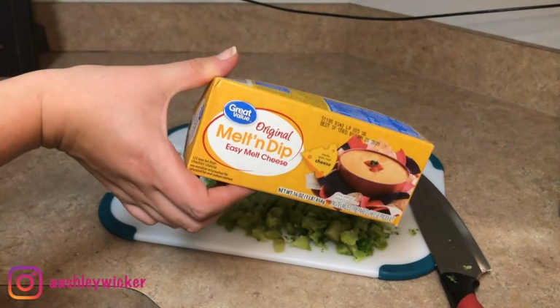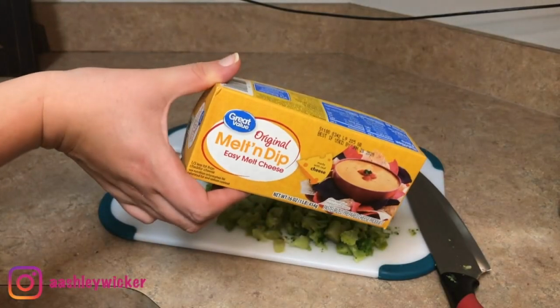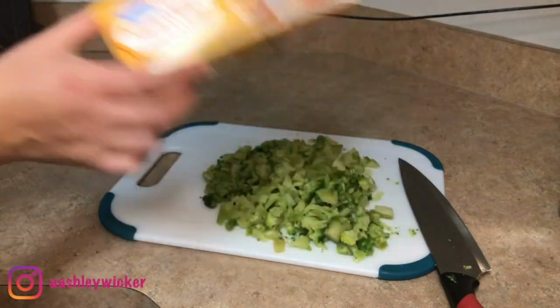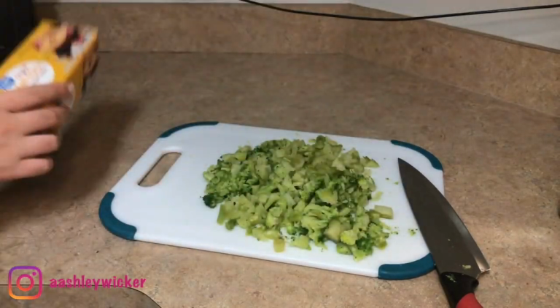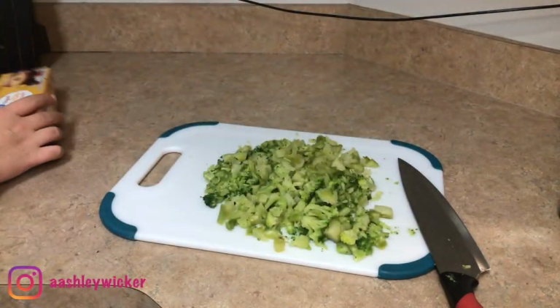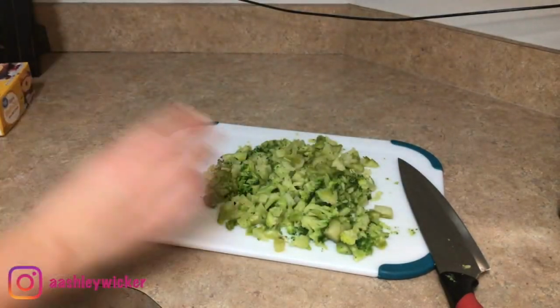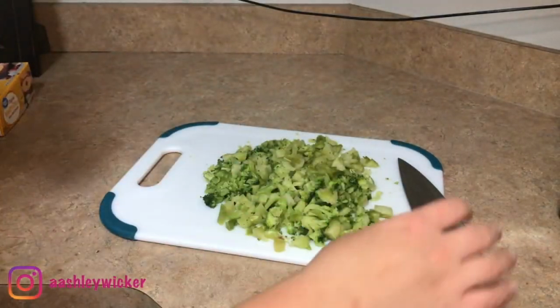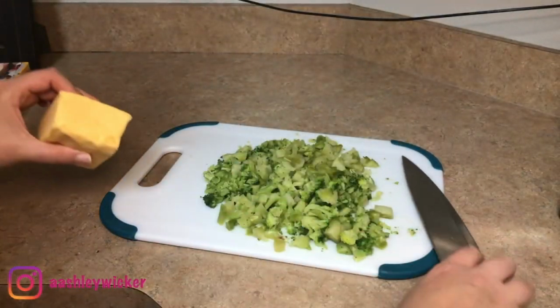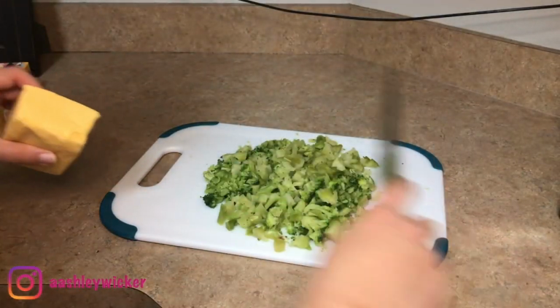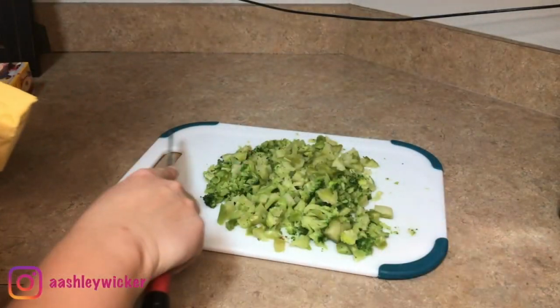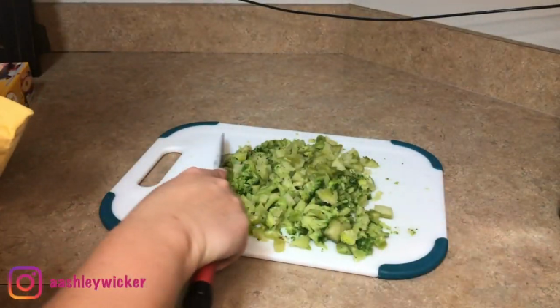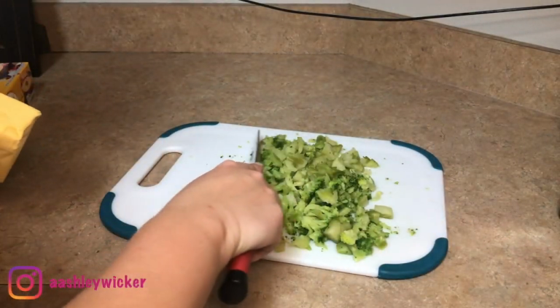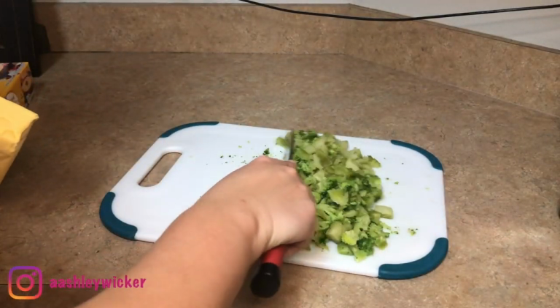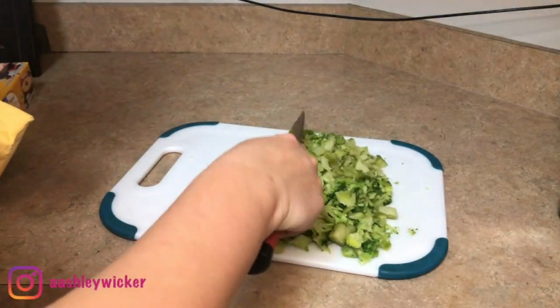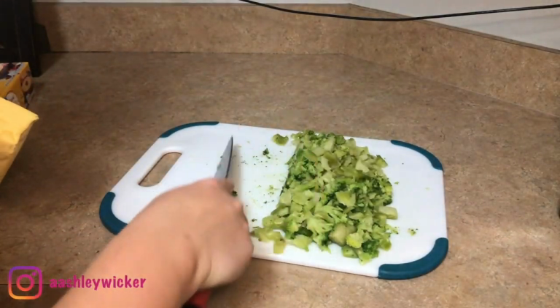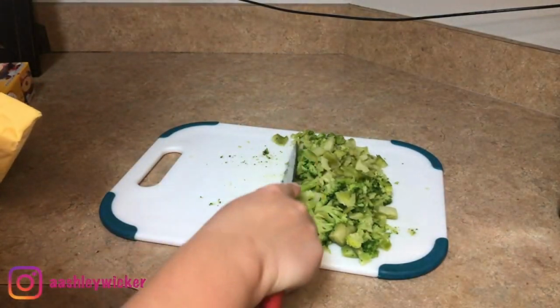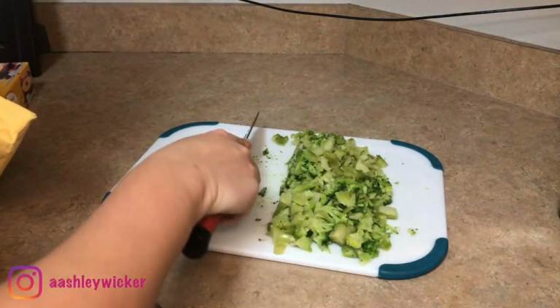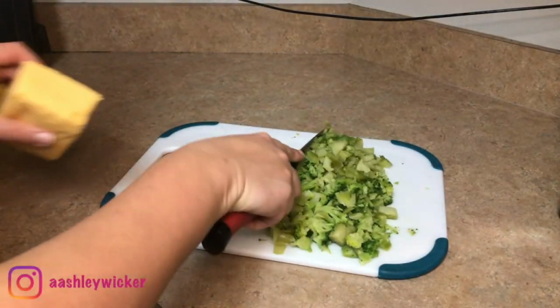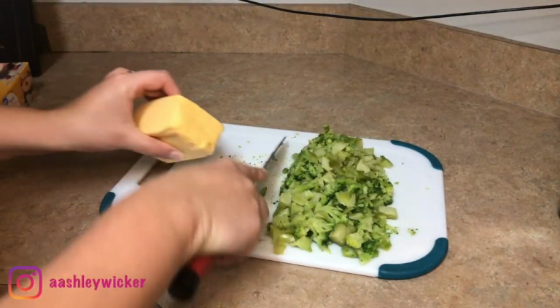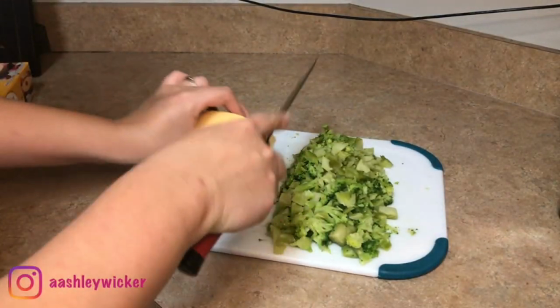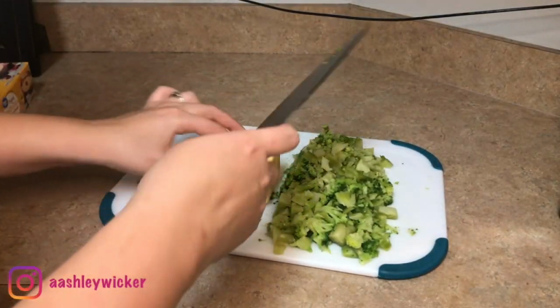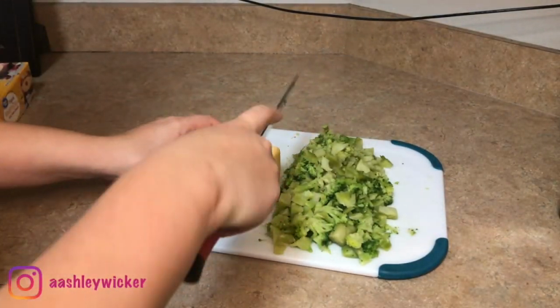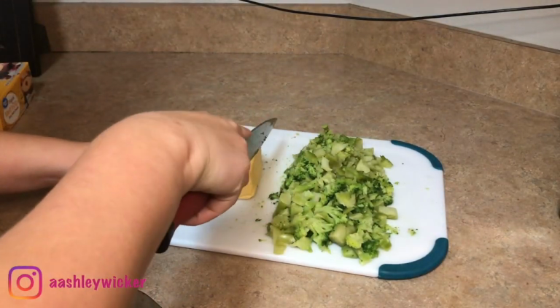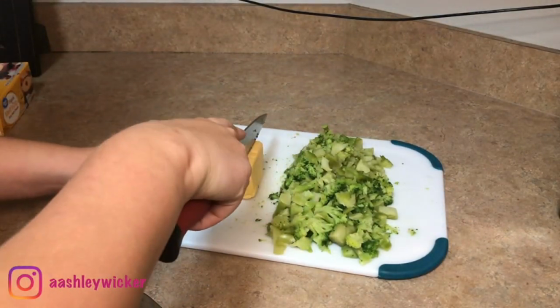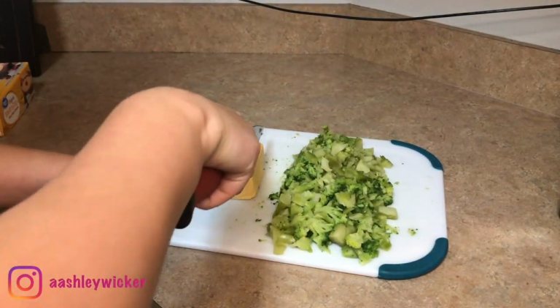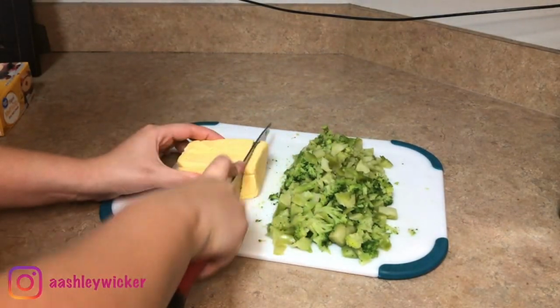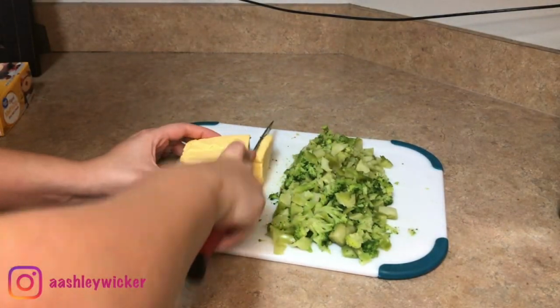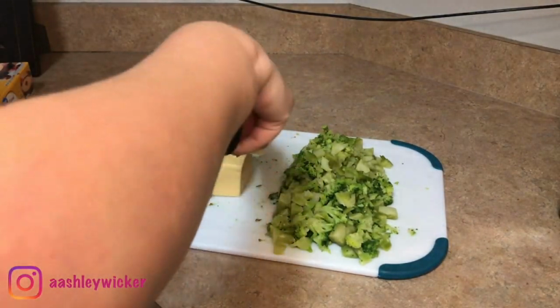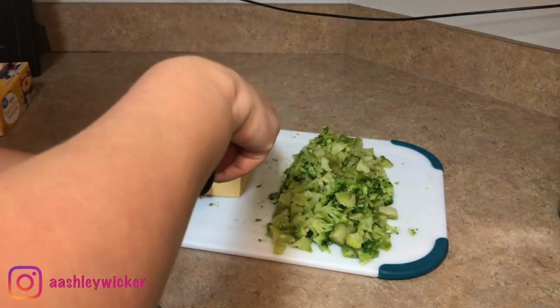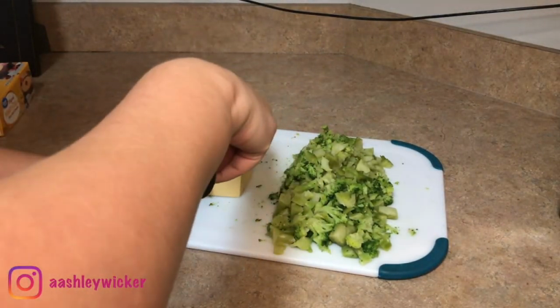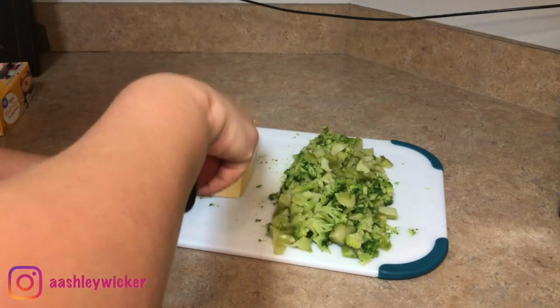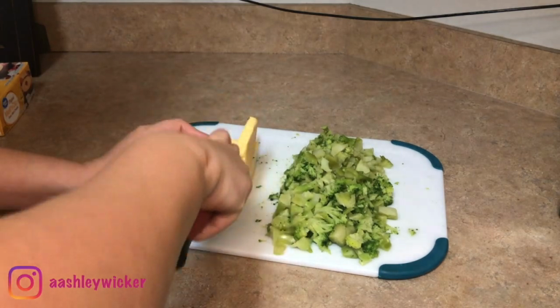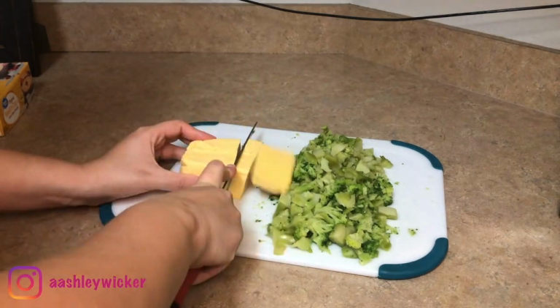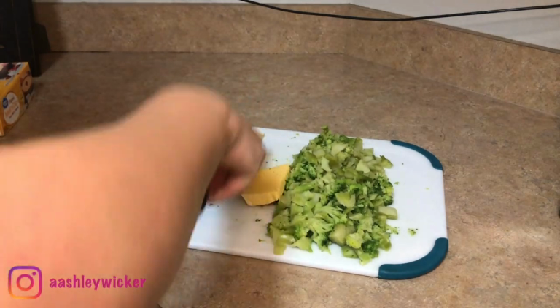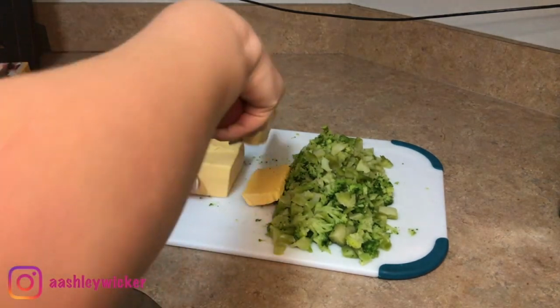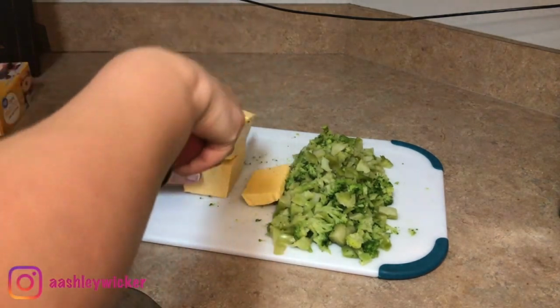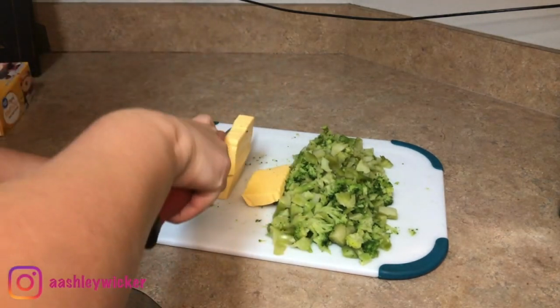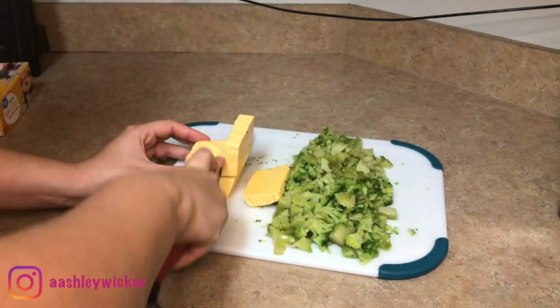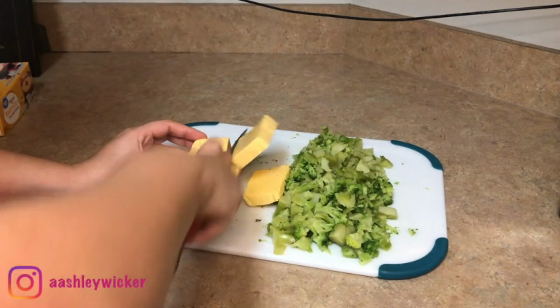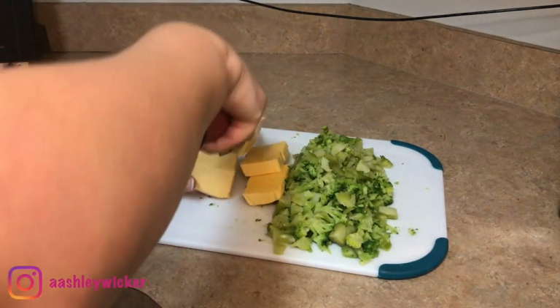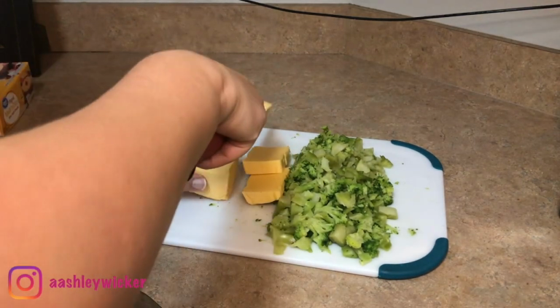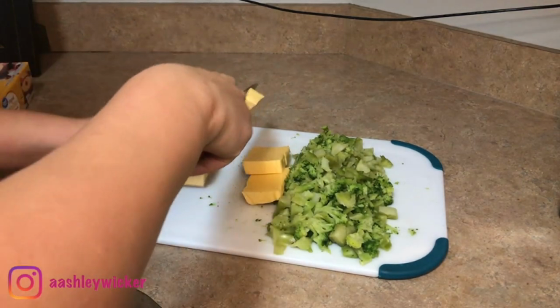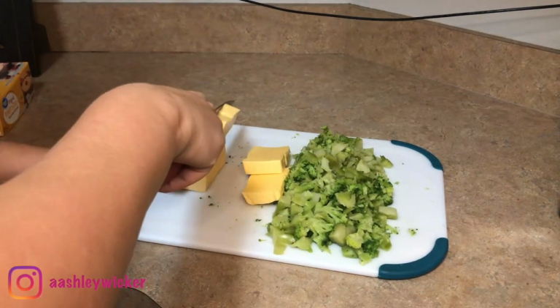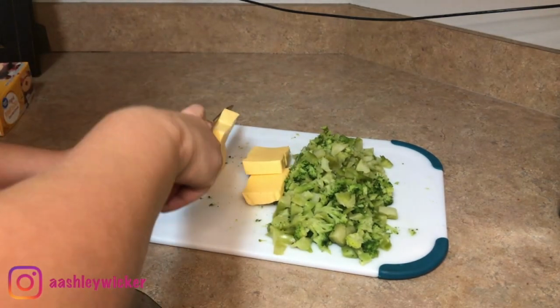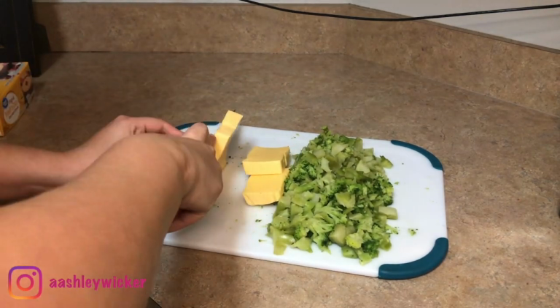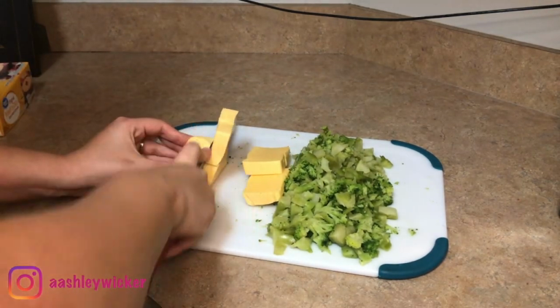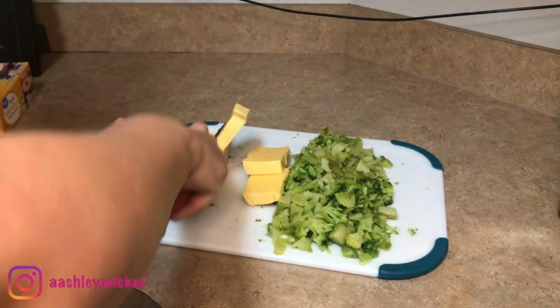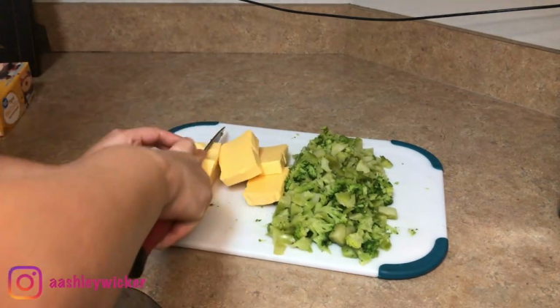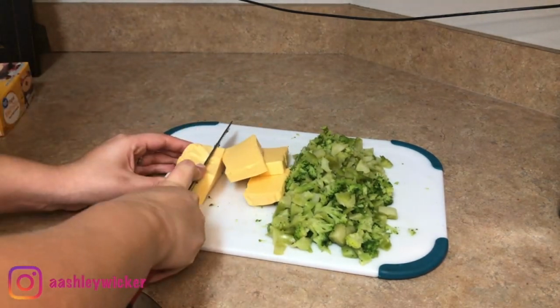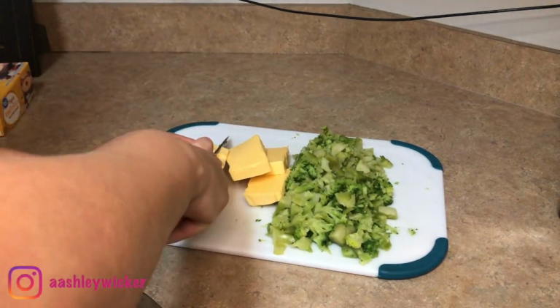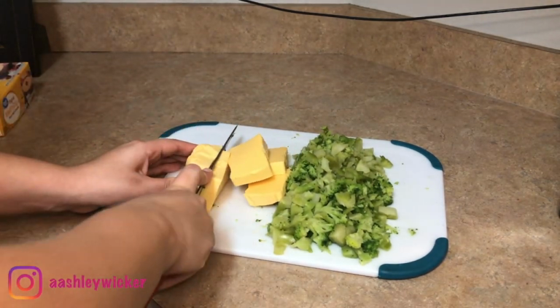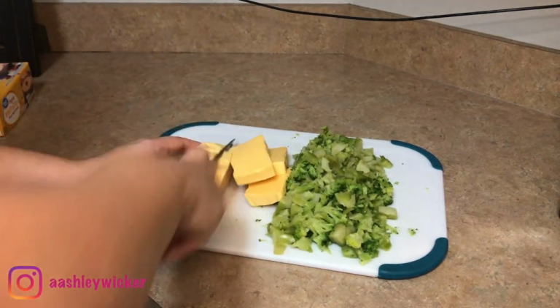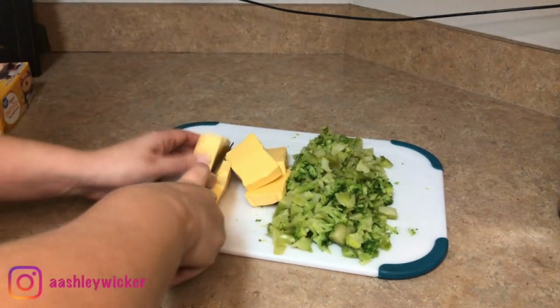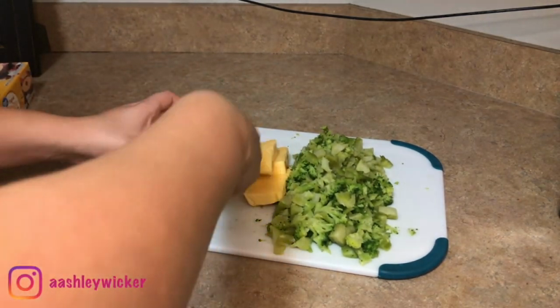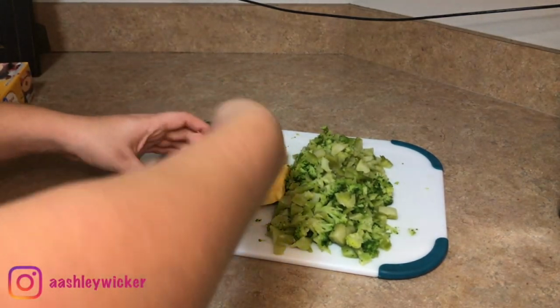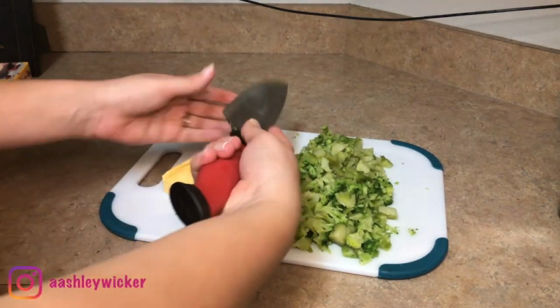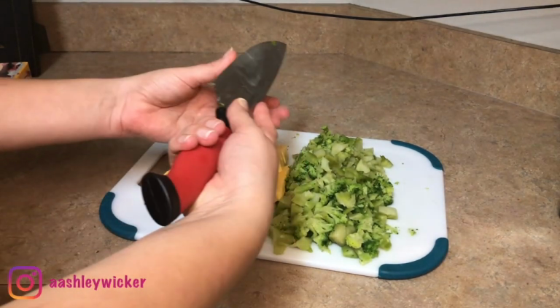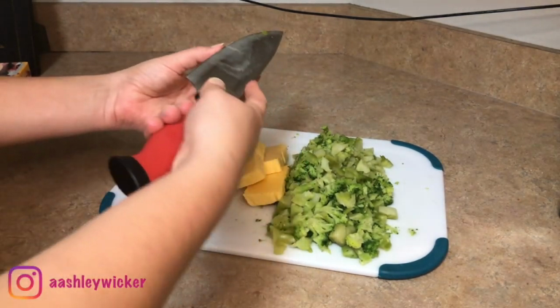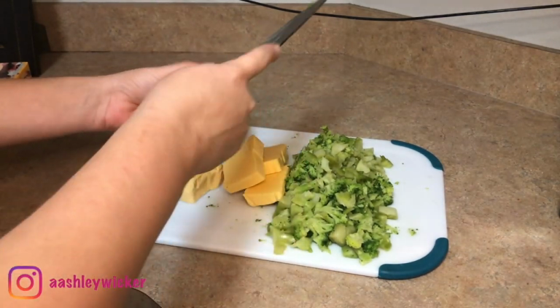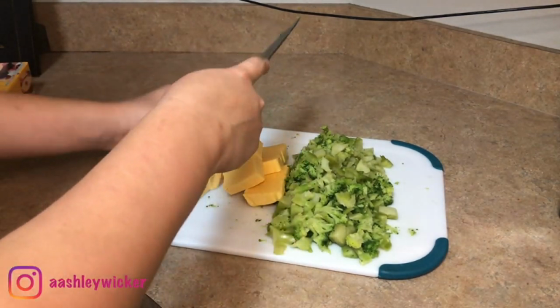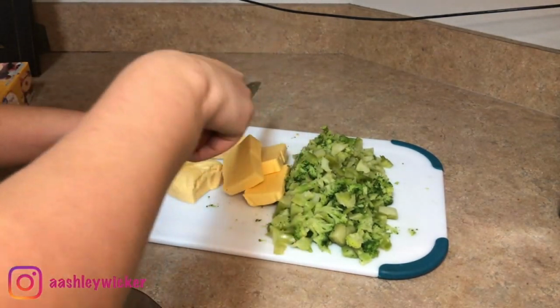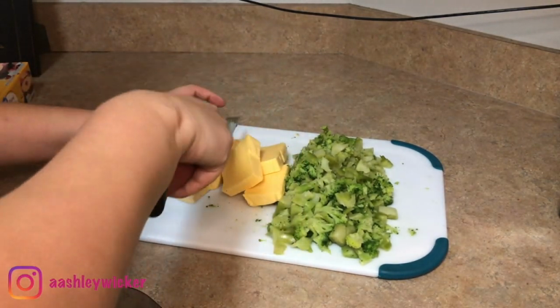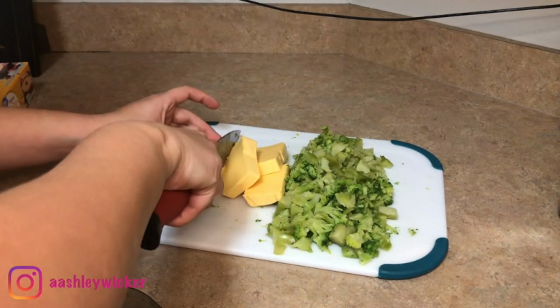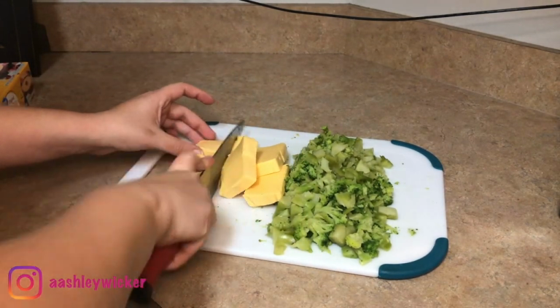Now I'm going to take this great value version of Velveeta cheese, cut that up, and place it on top of the broccoli just so it can start melting.